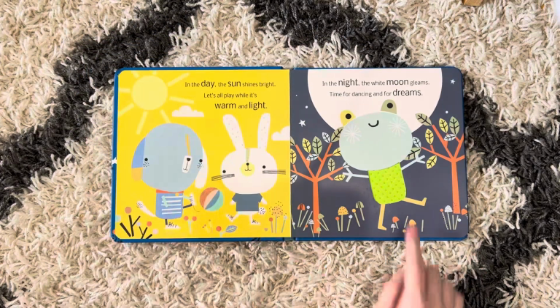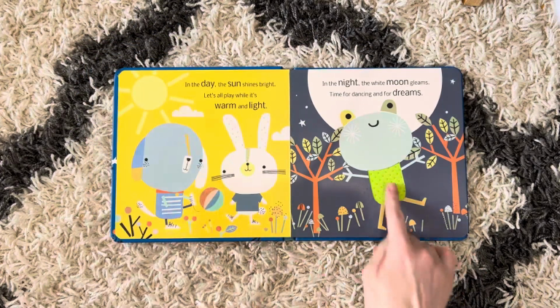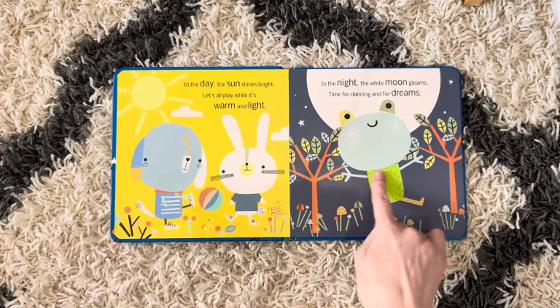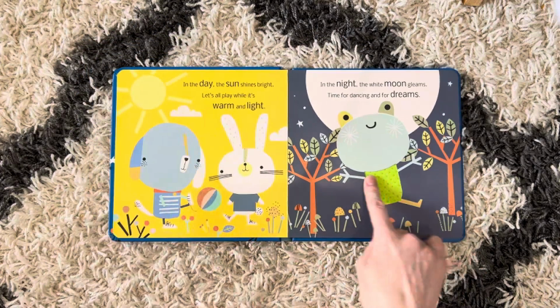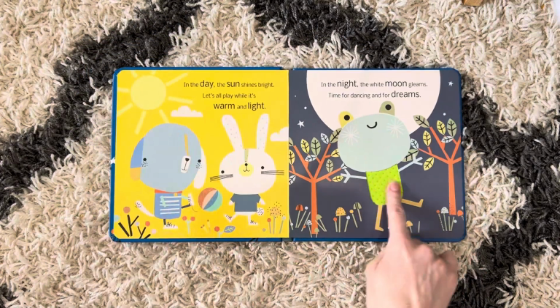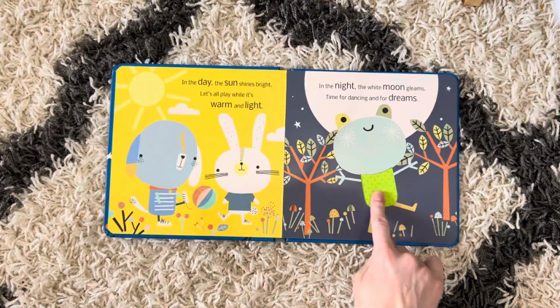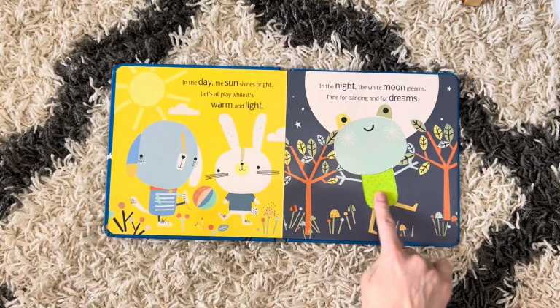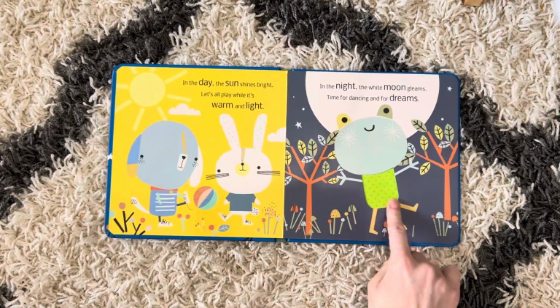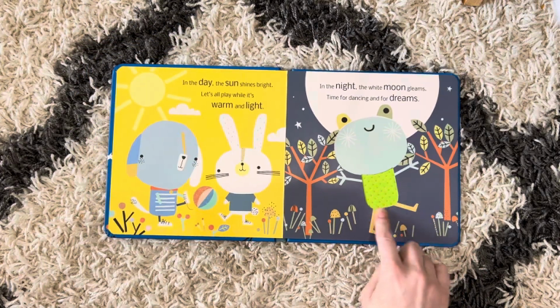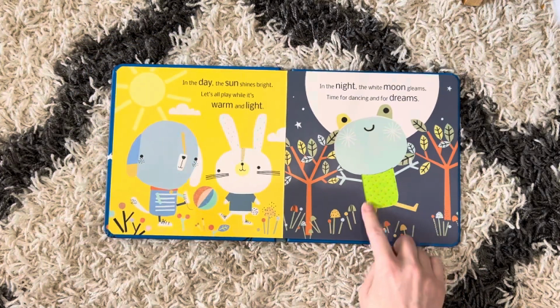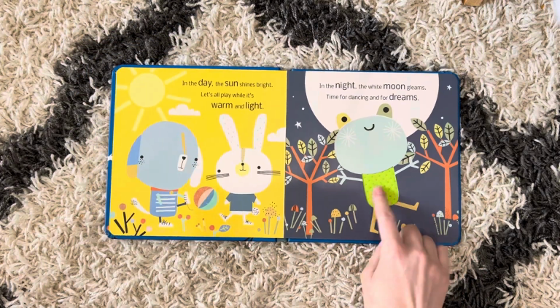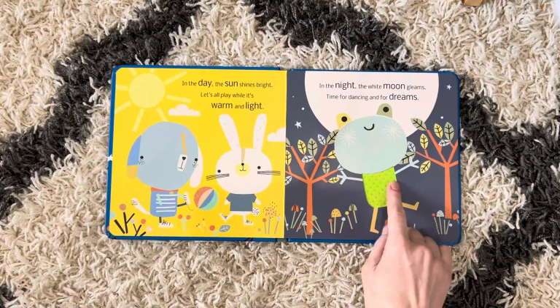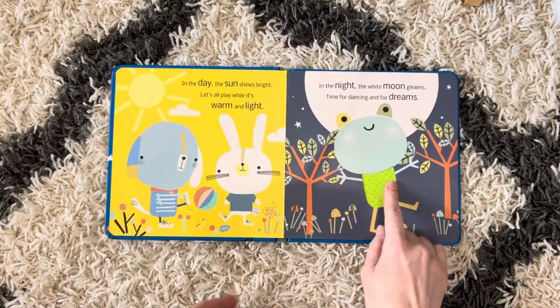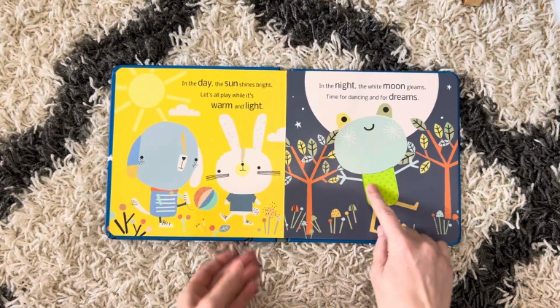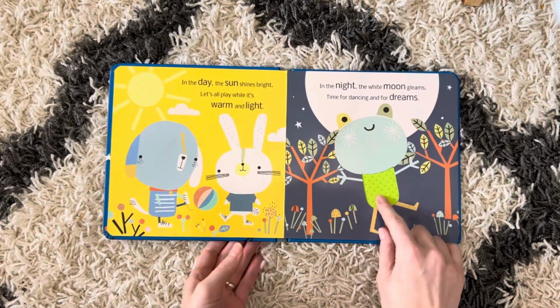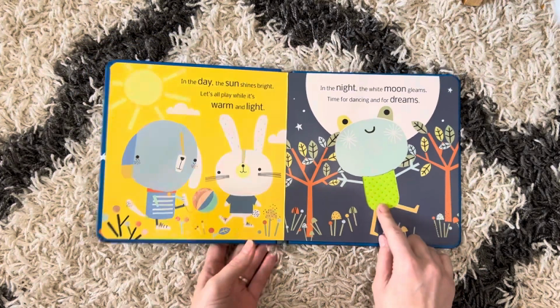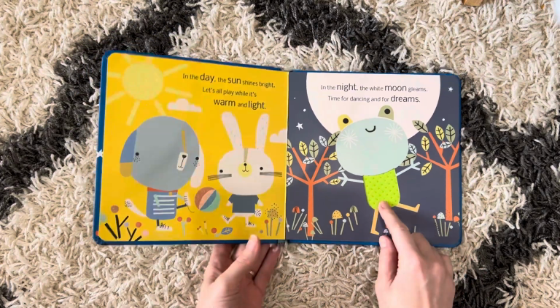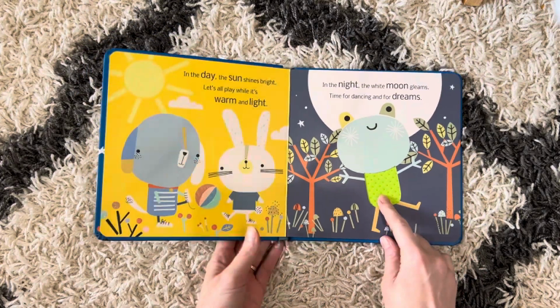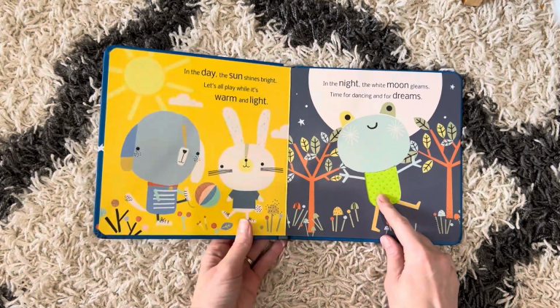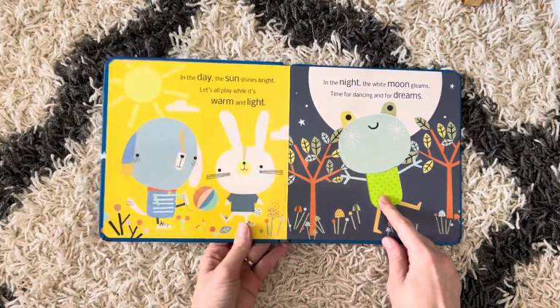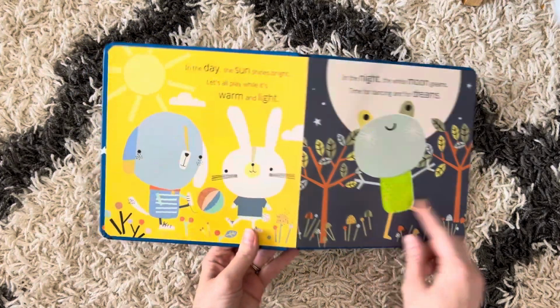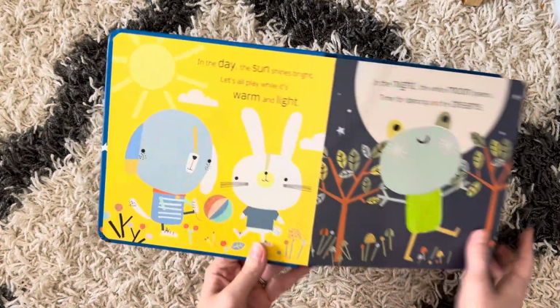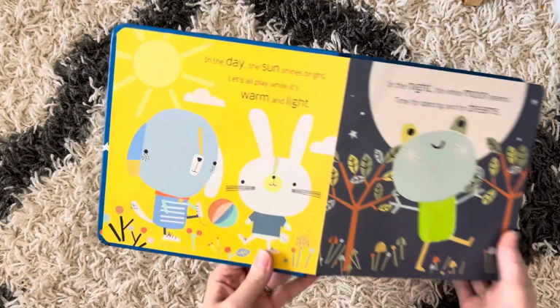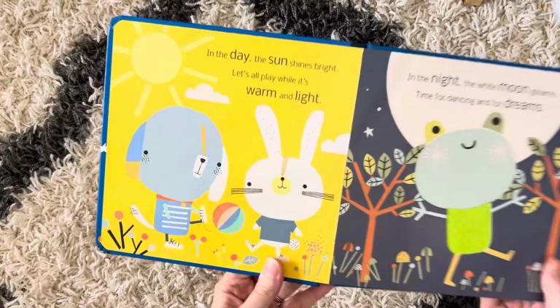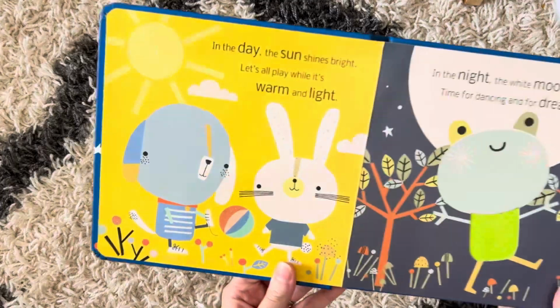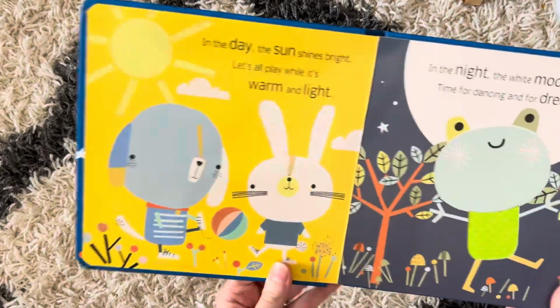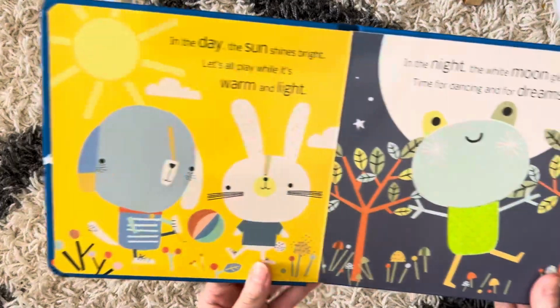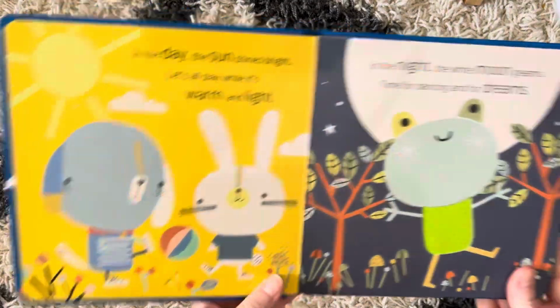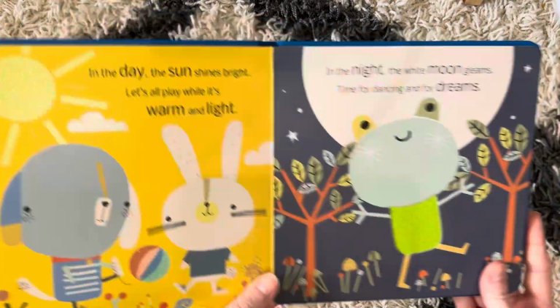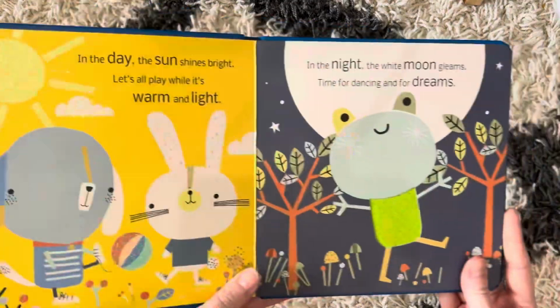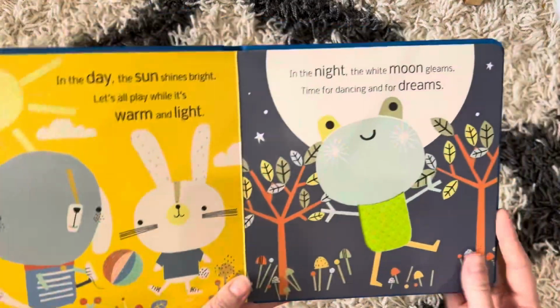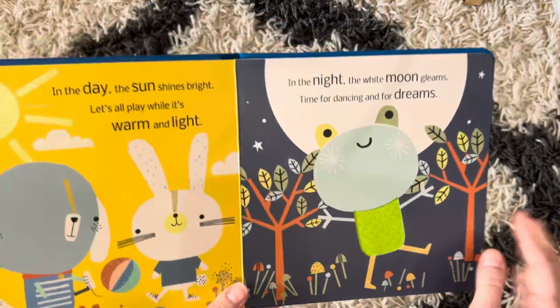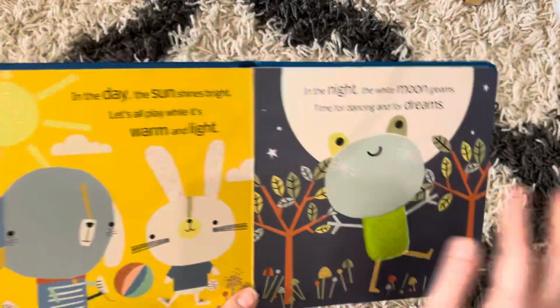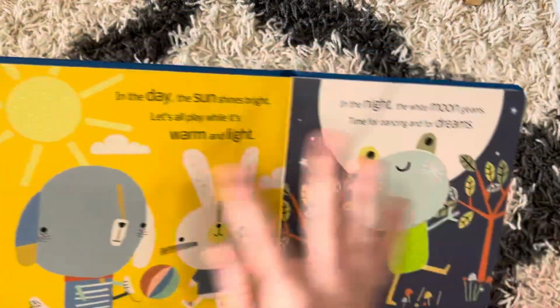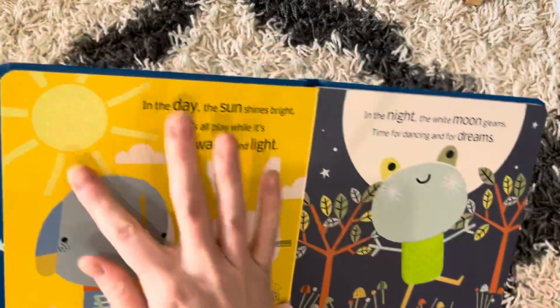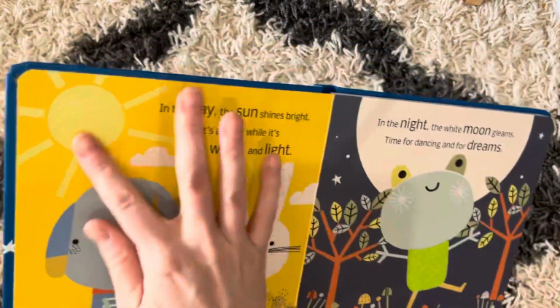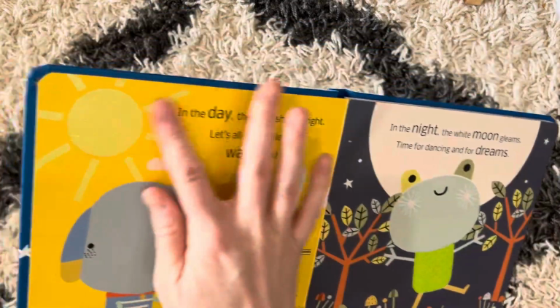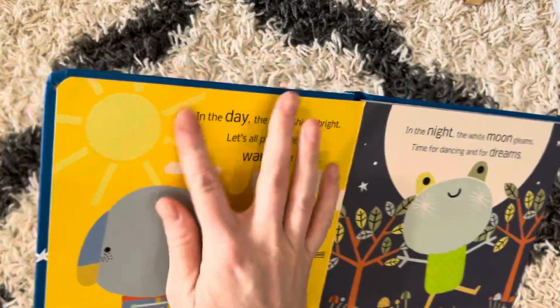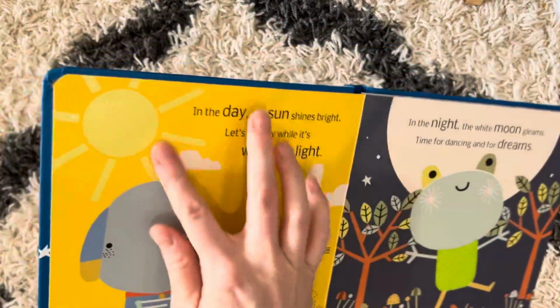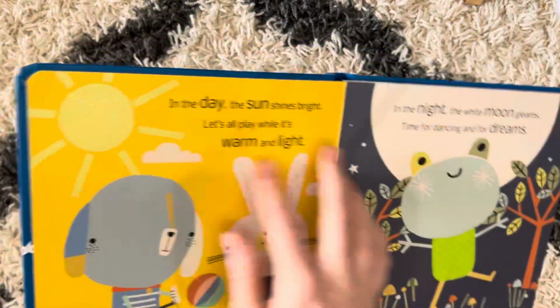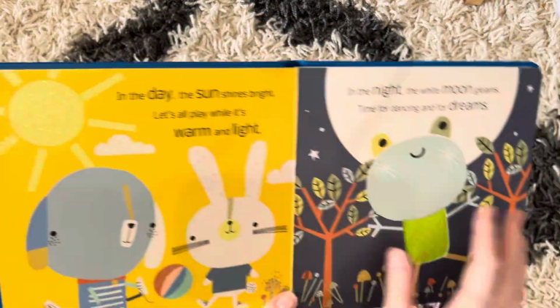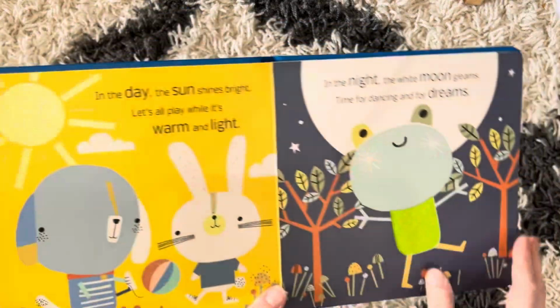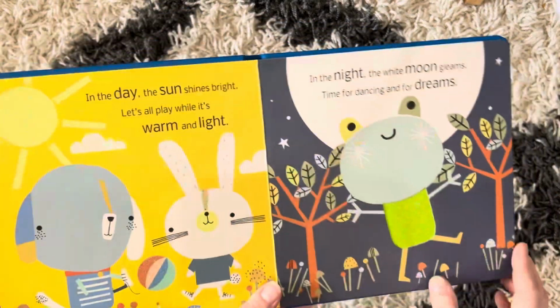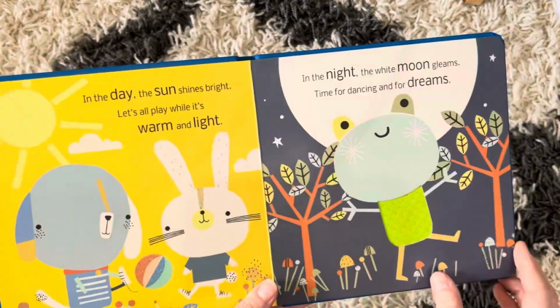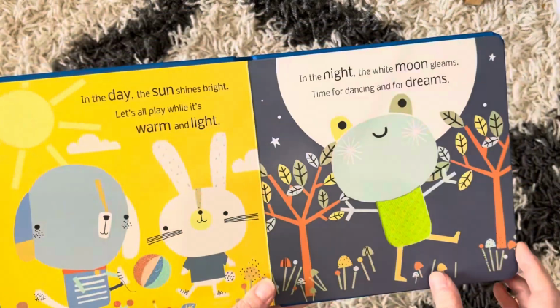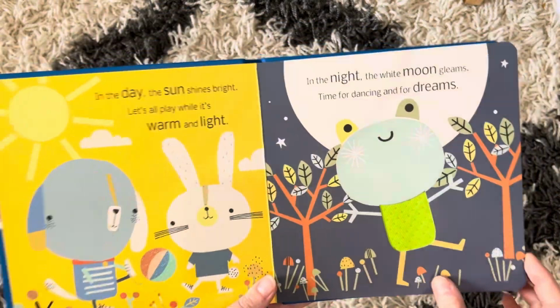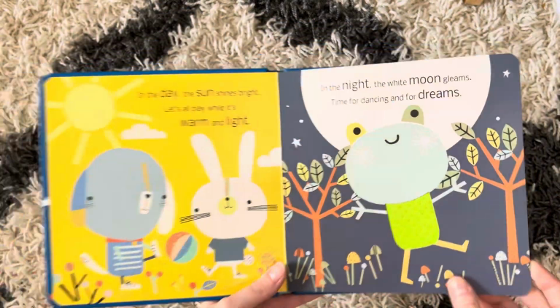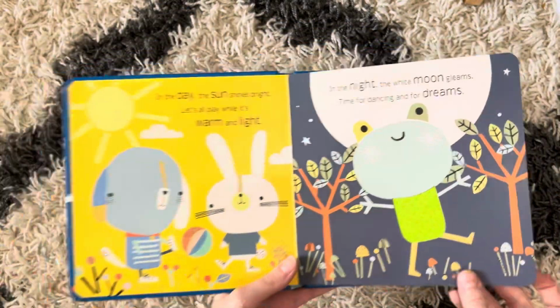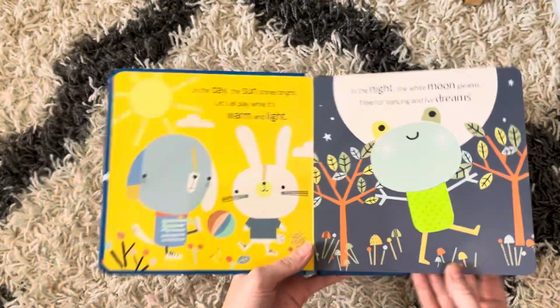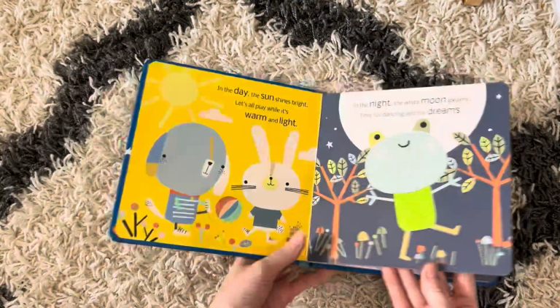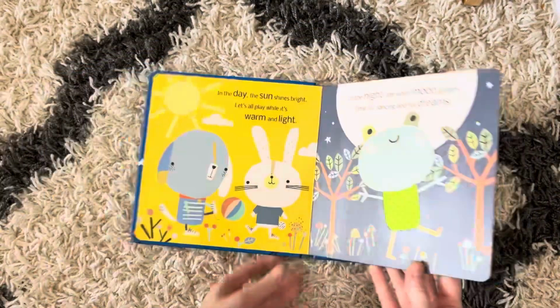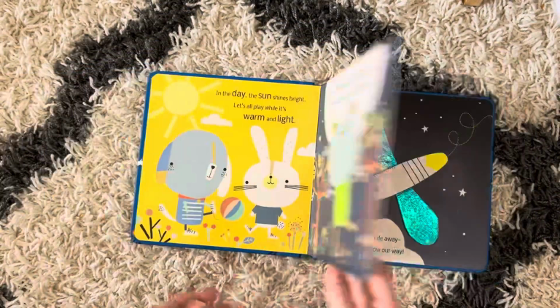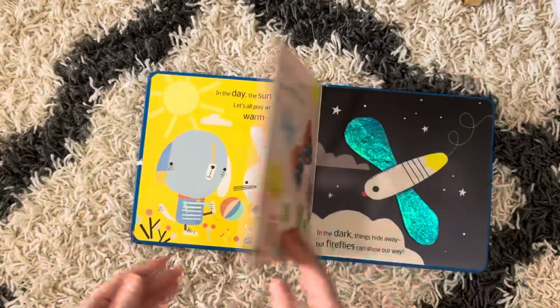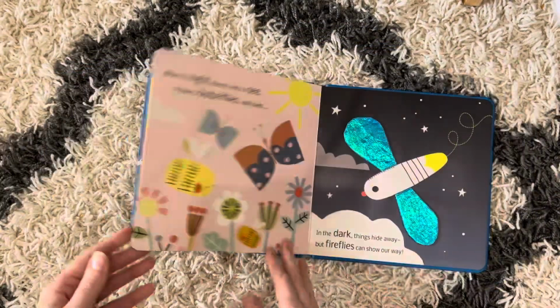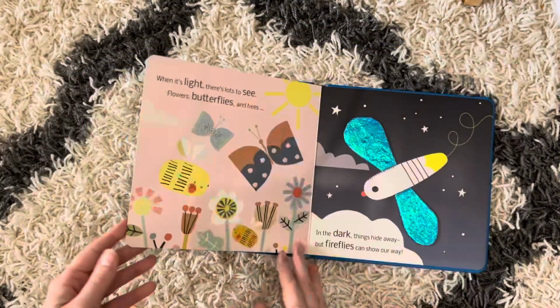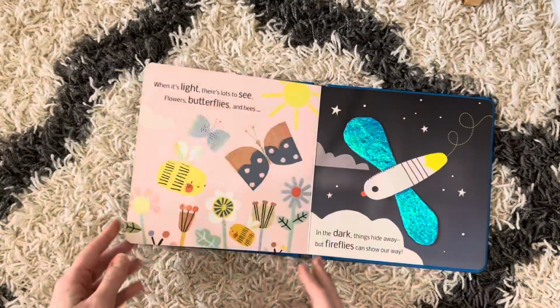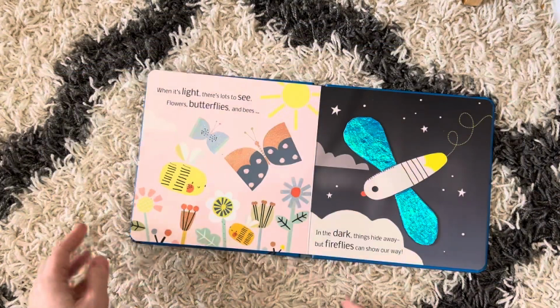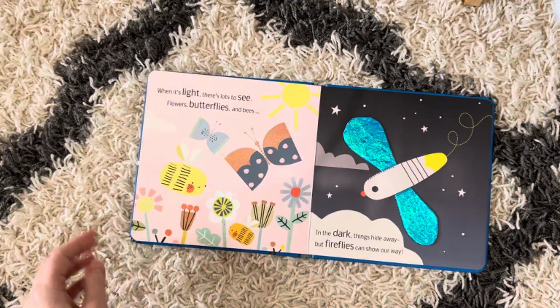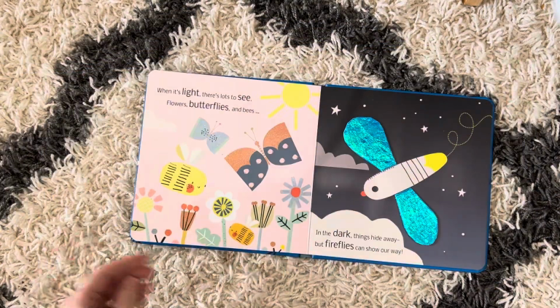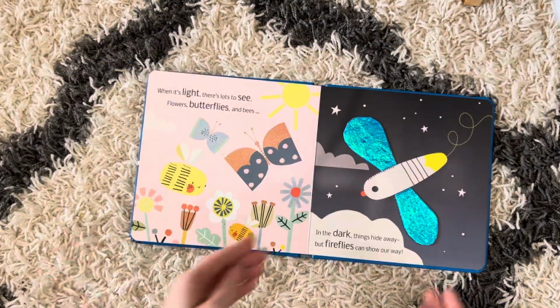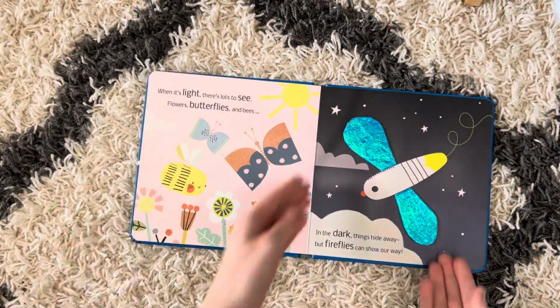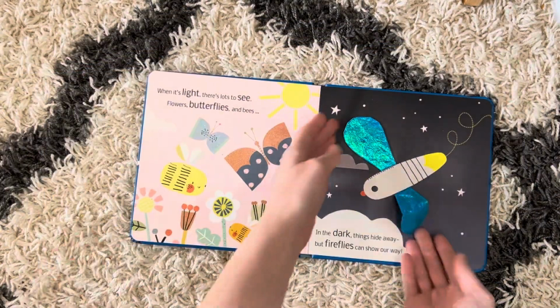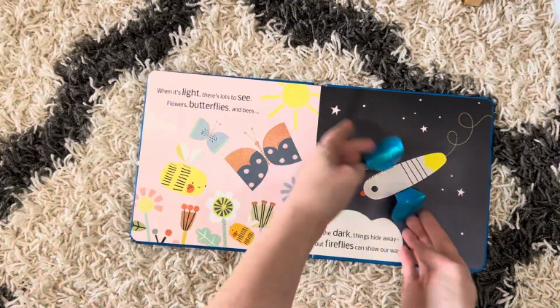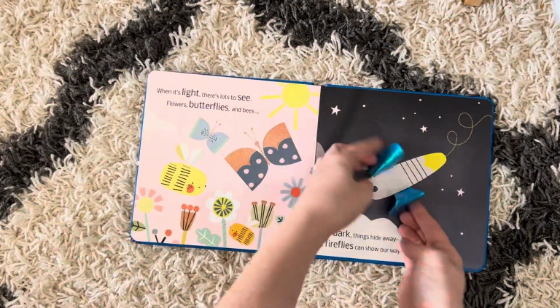Different touch and feel. This one has some bump and some soft. A really fun rhyming story to go along with each picture.